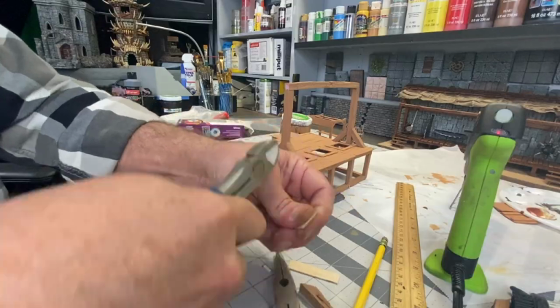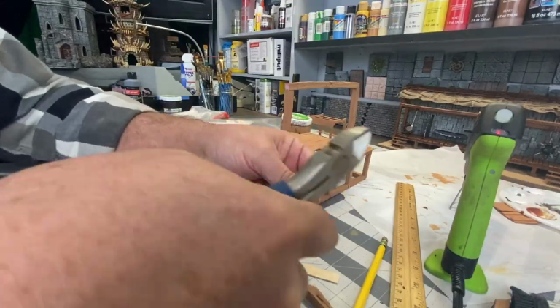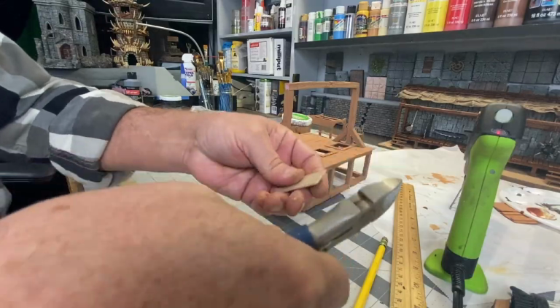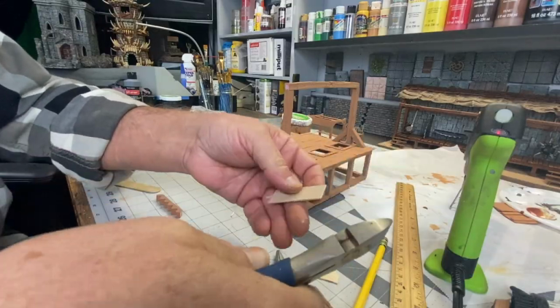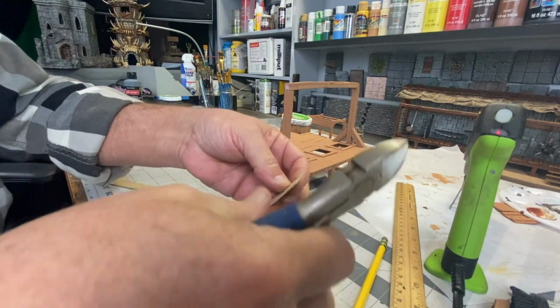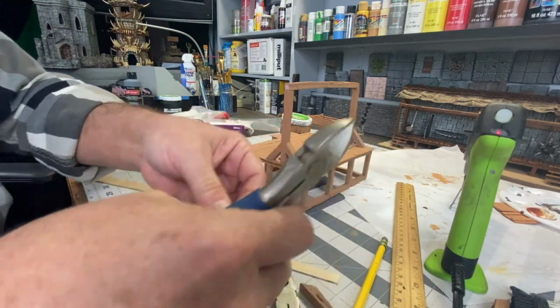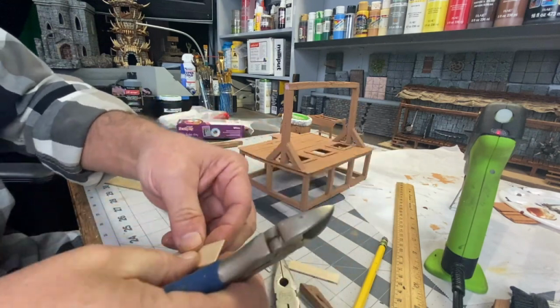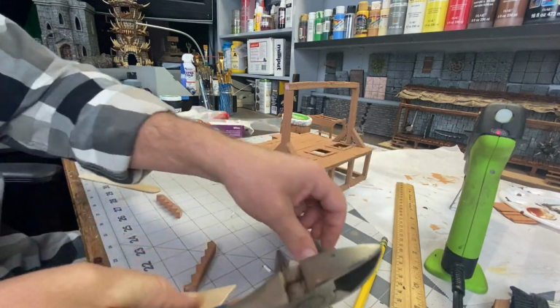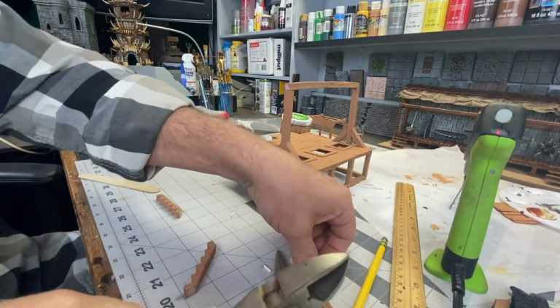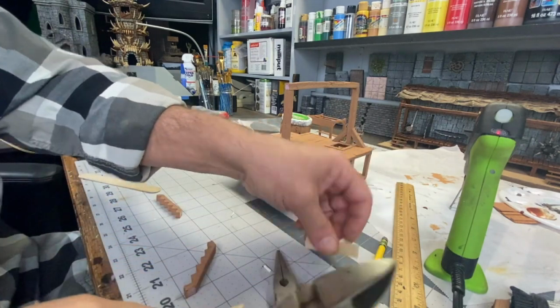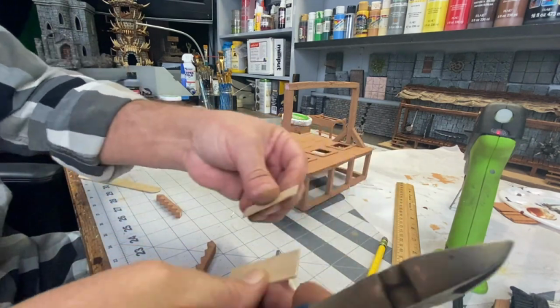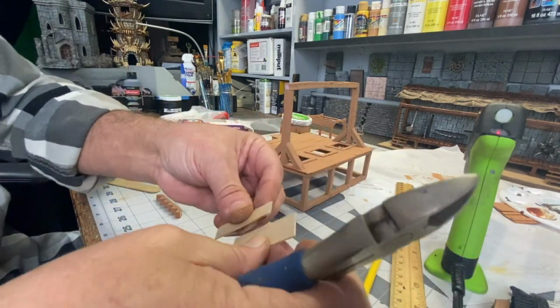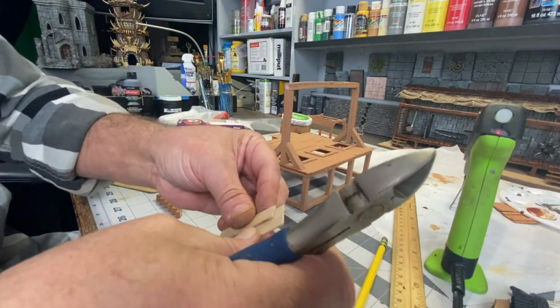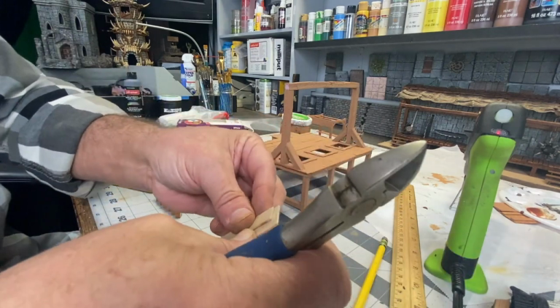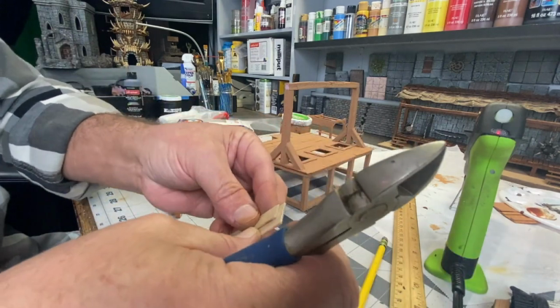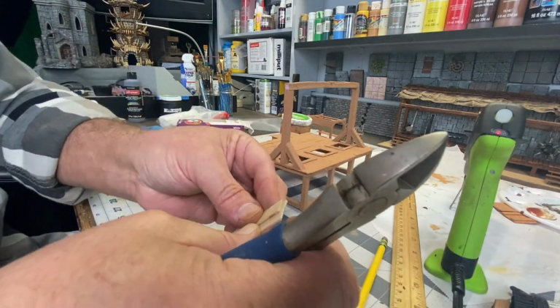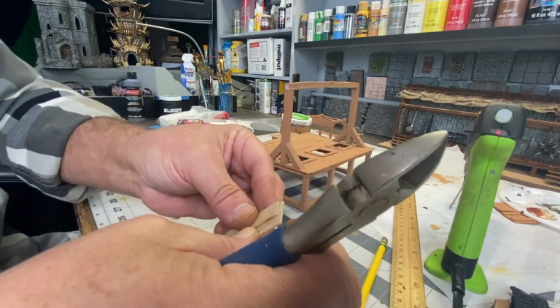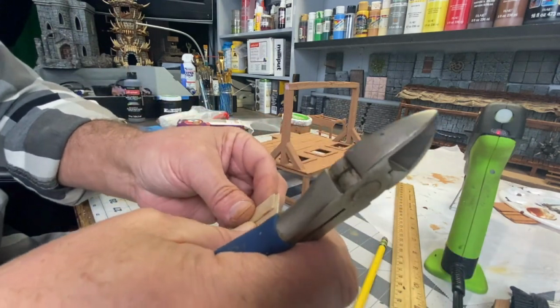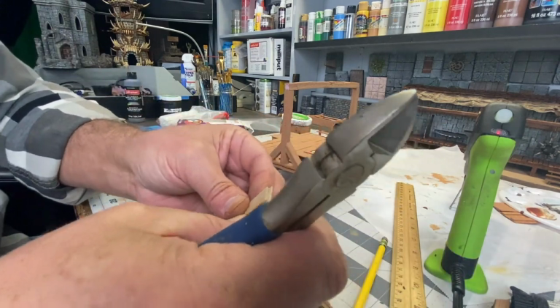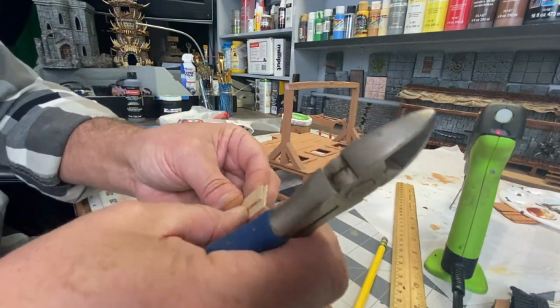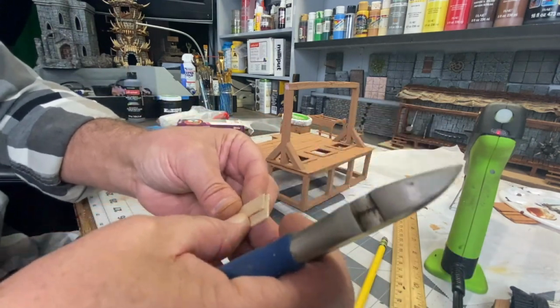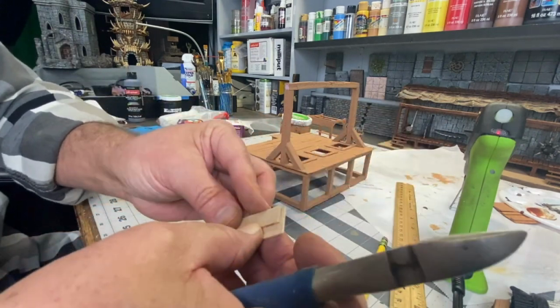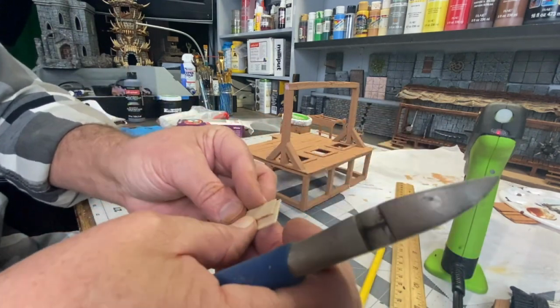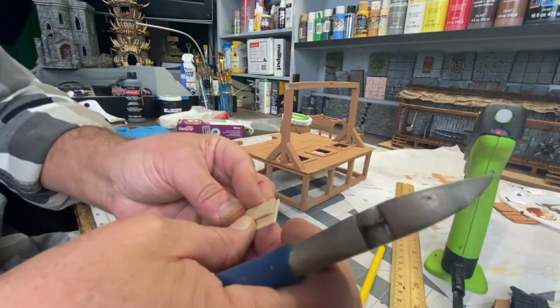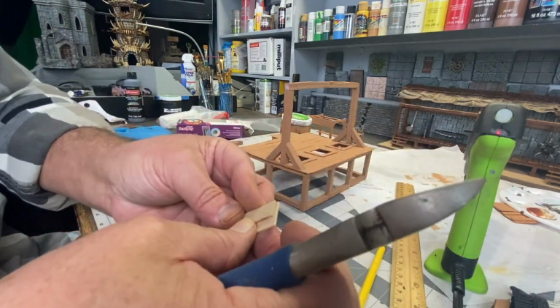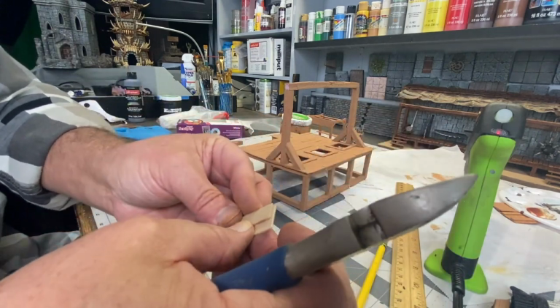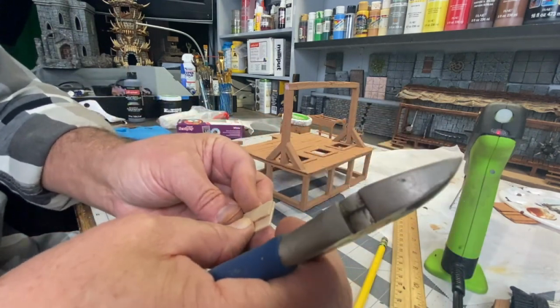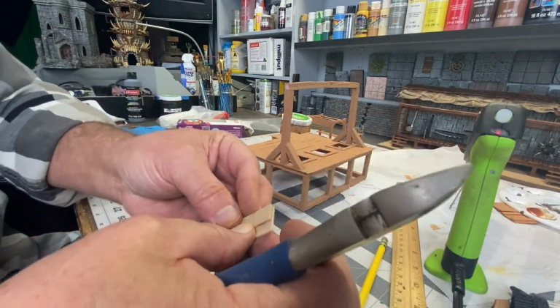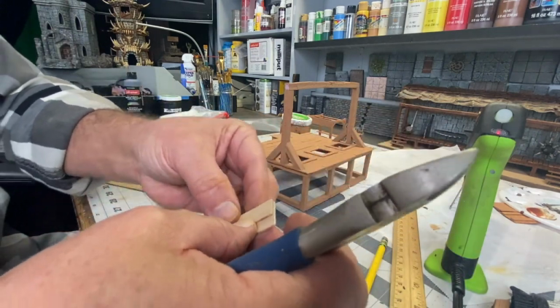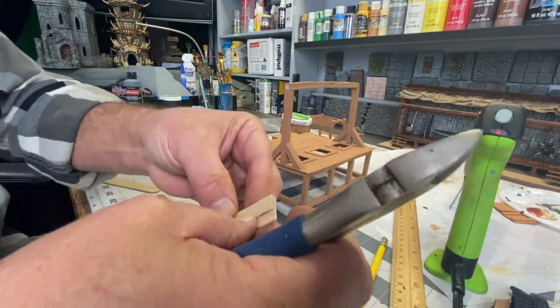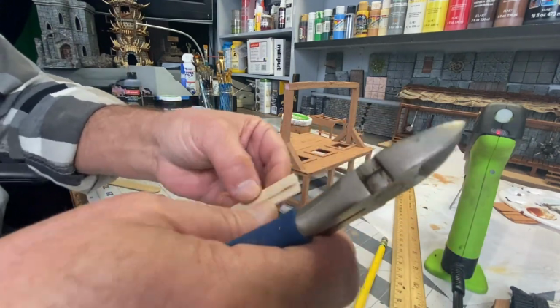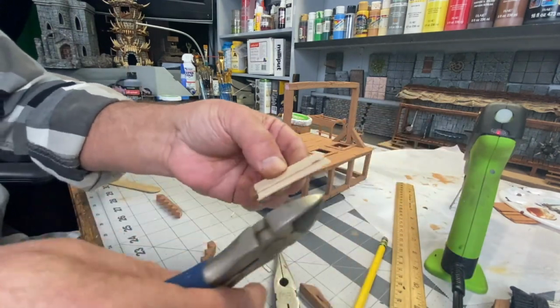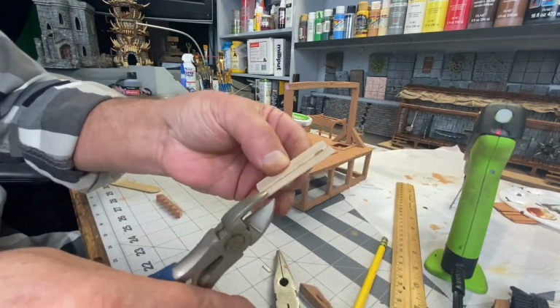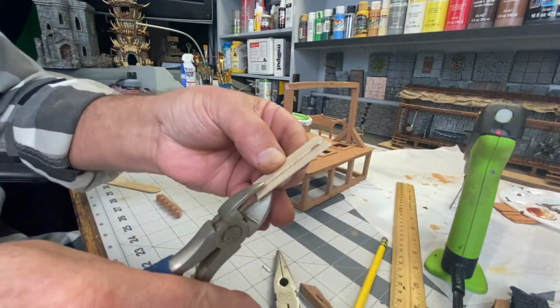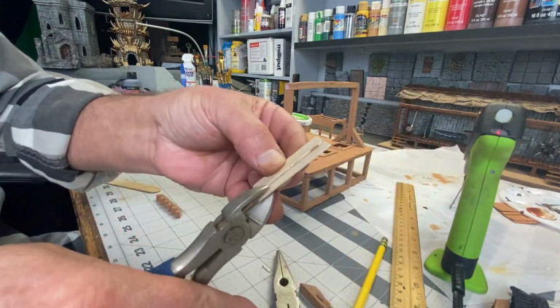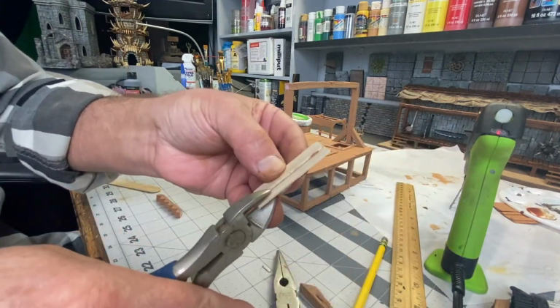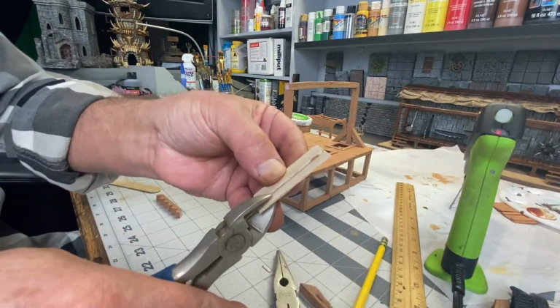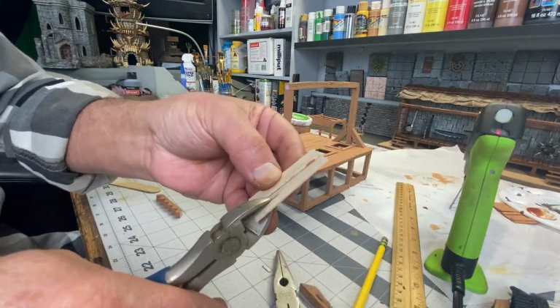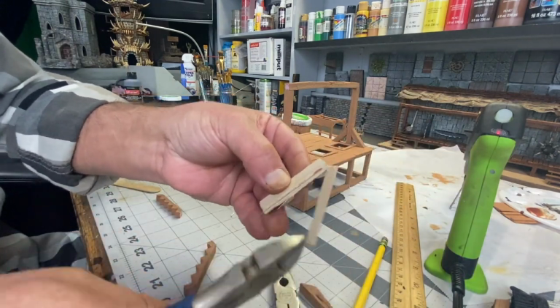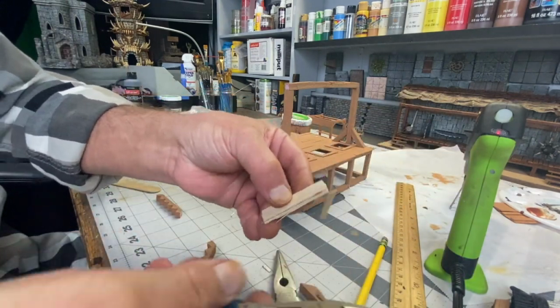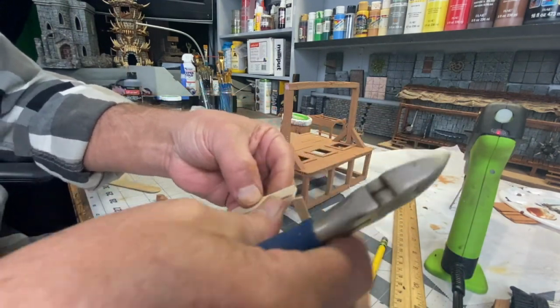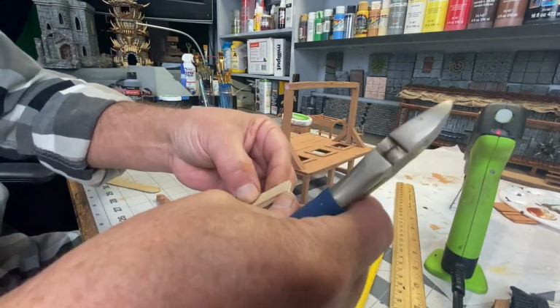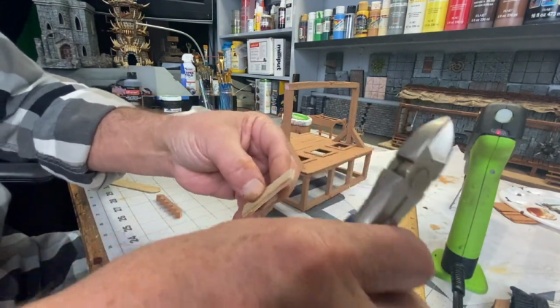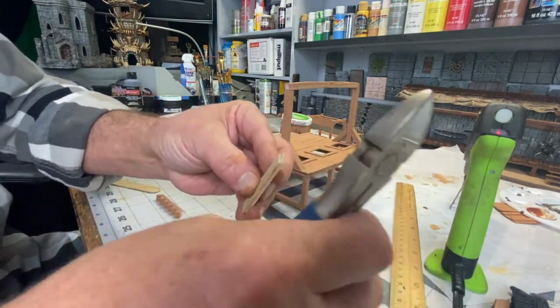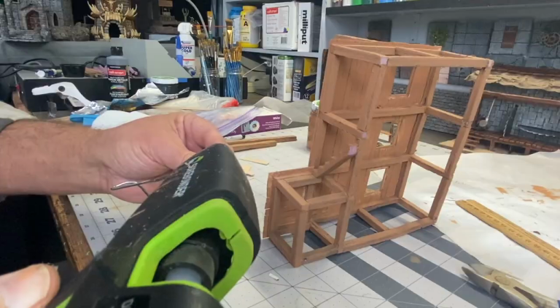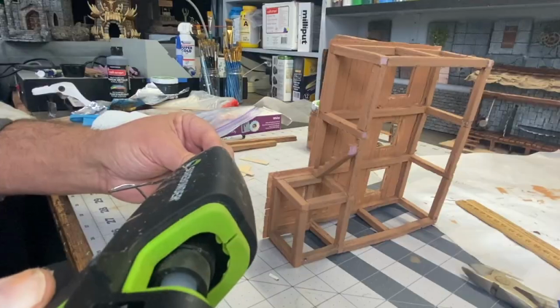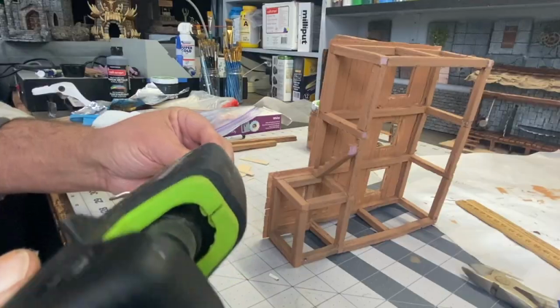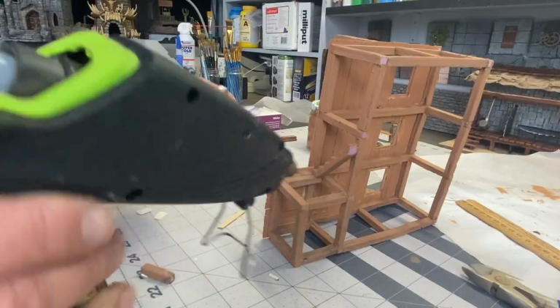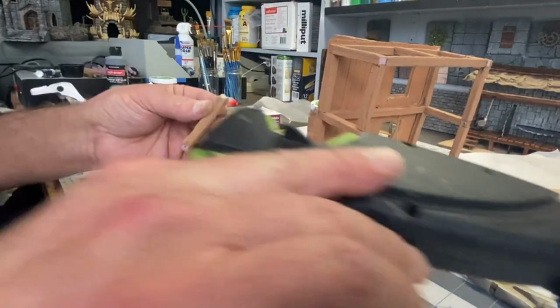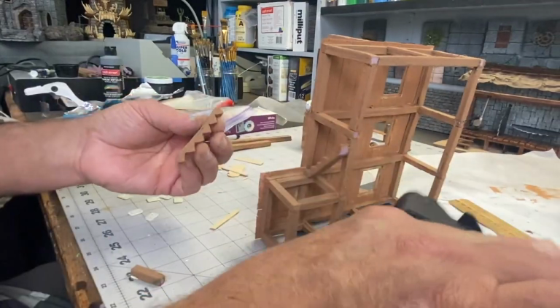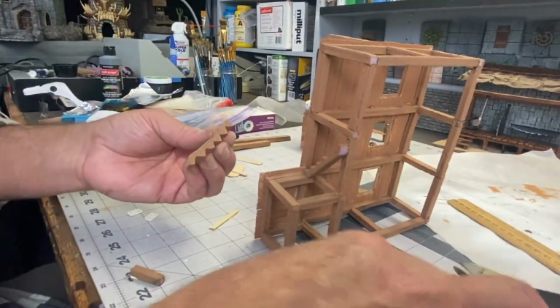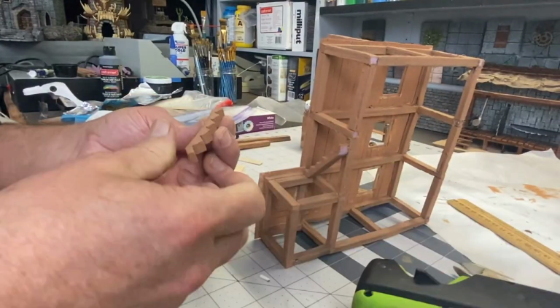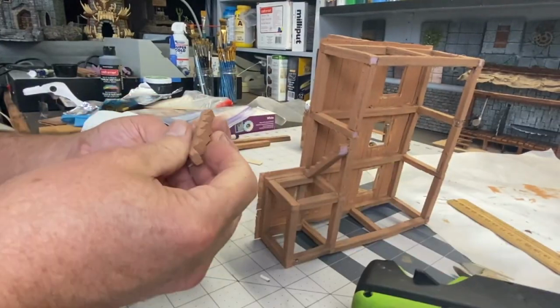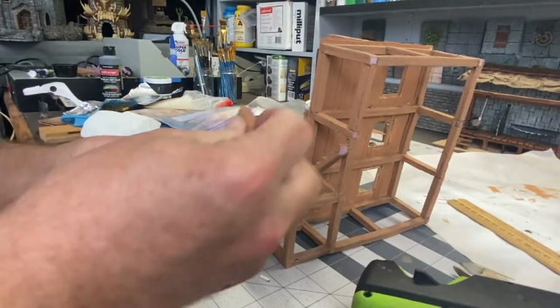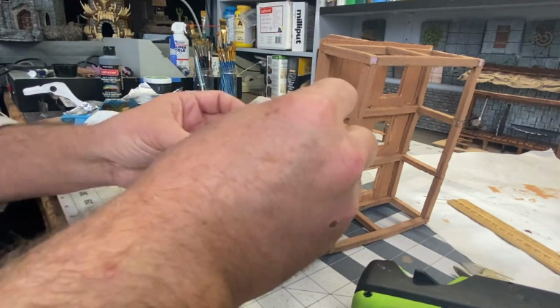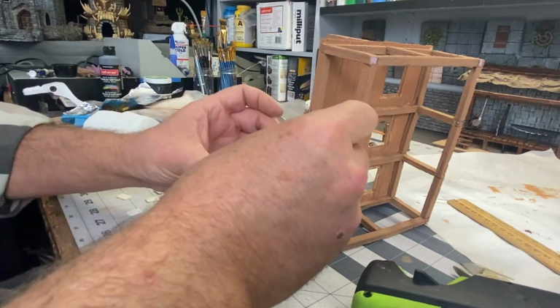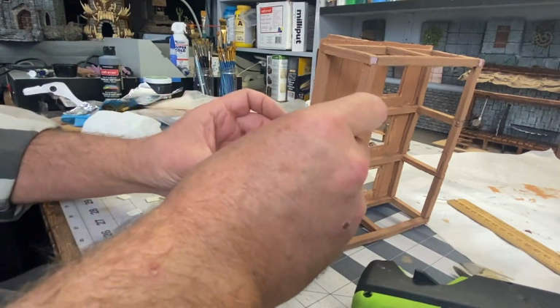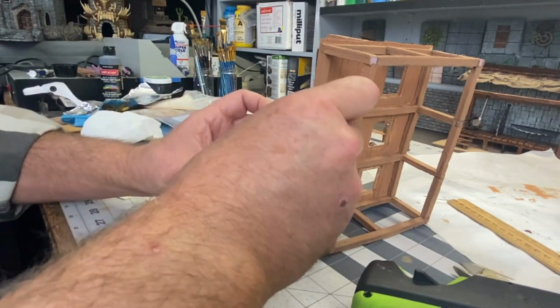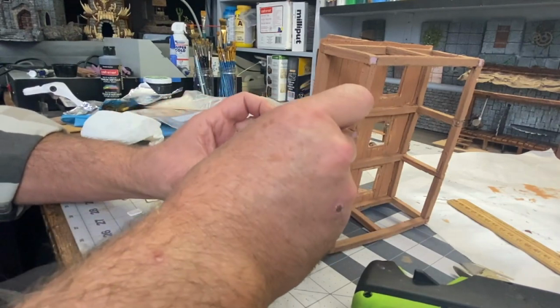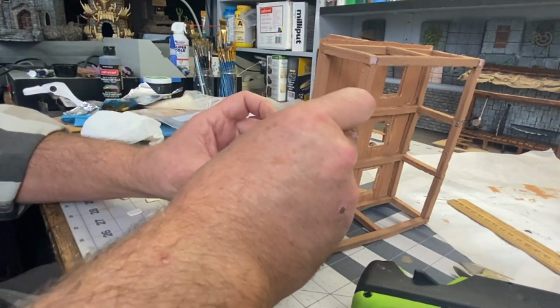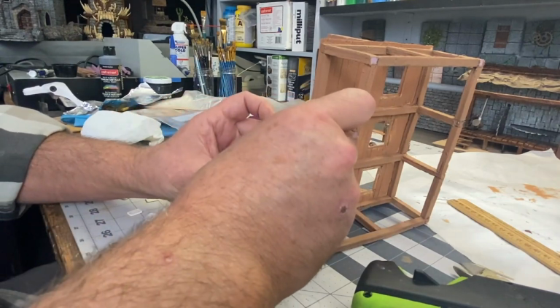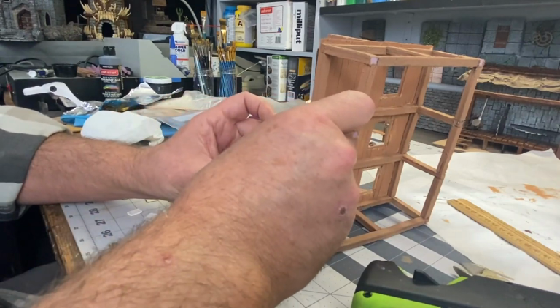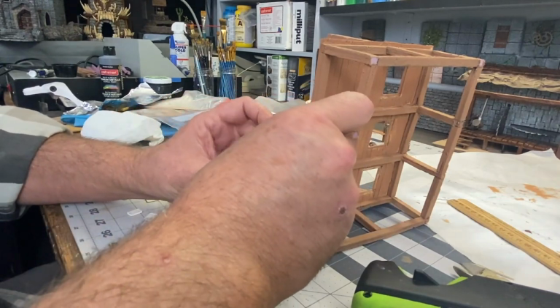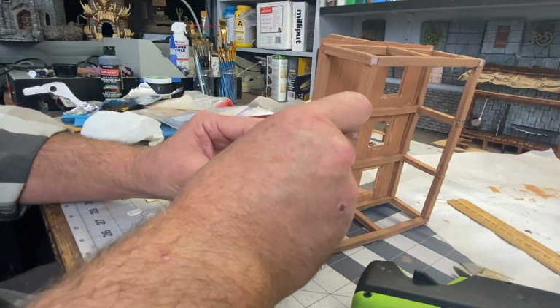Back to the staircase here — I'm just cutting some tongue depressors to size so I can finish the staircase to the platform.